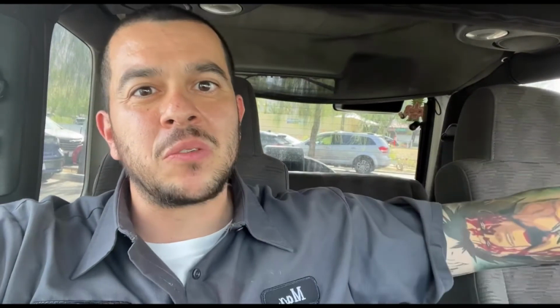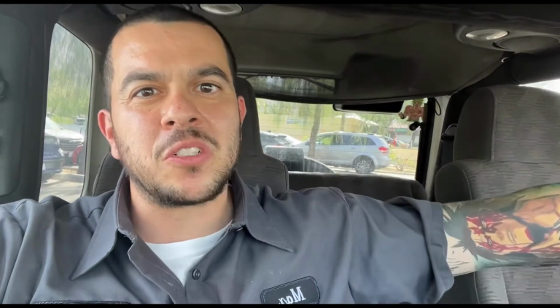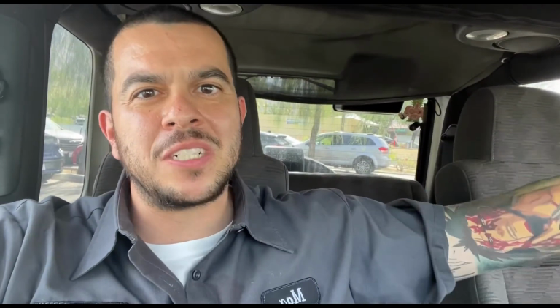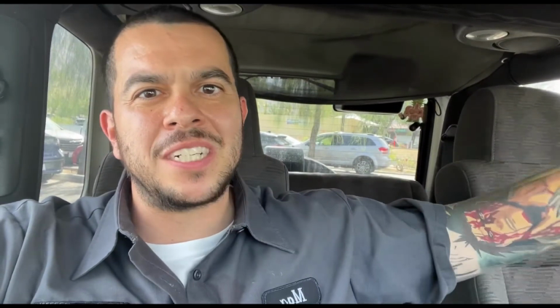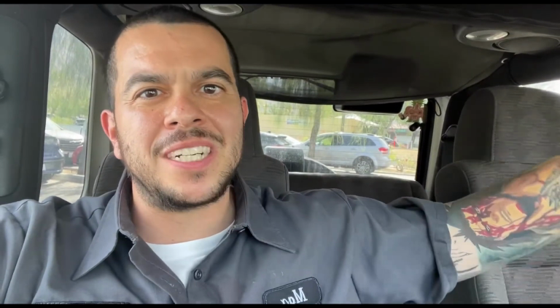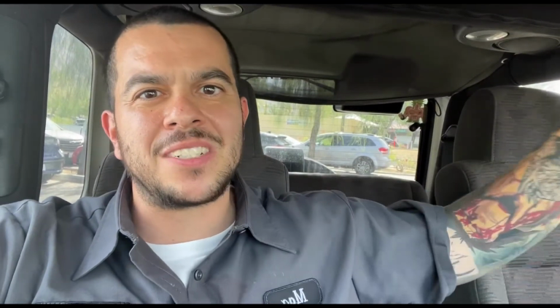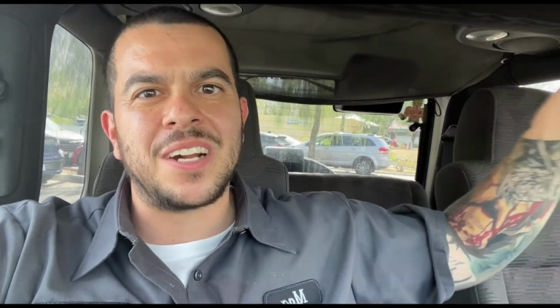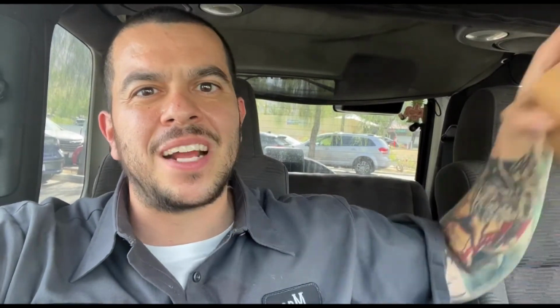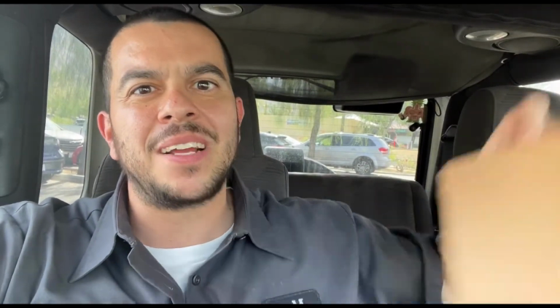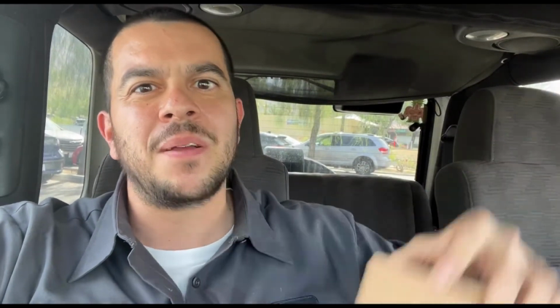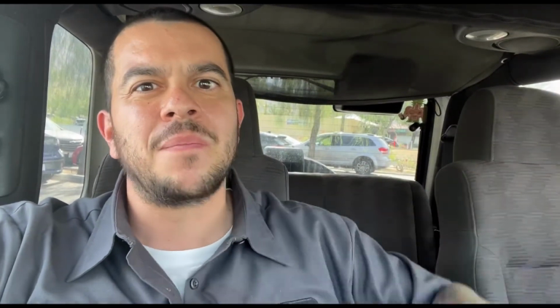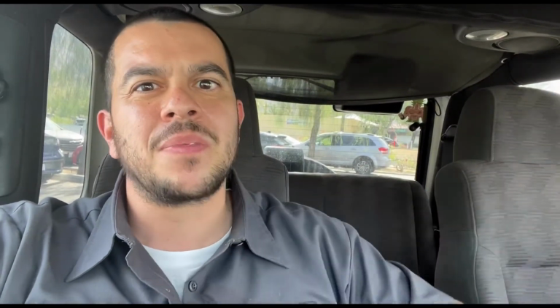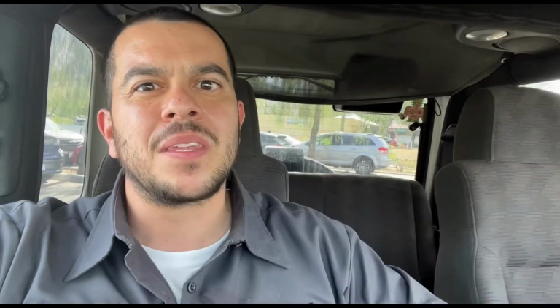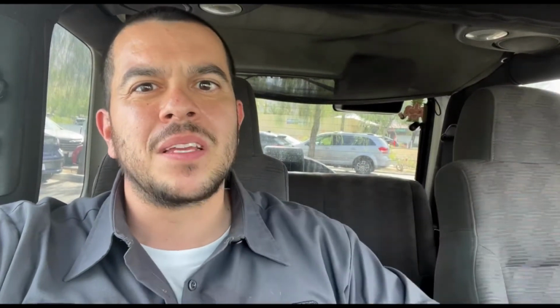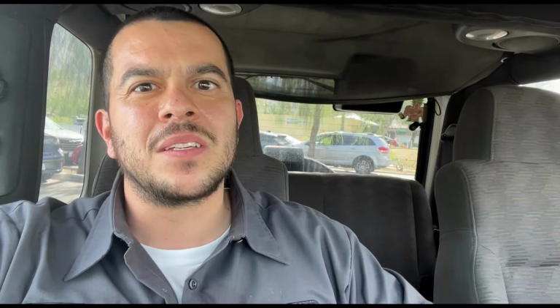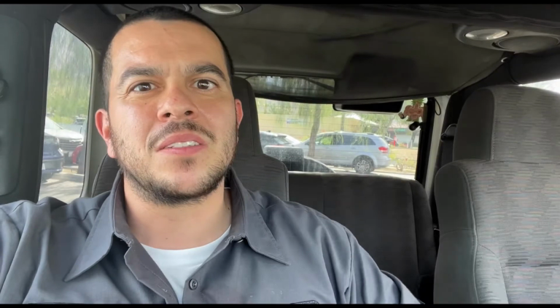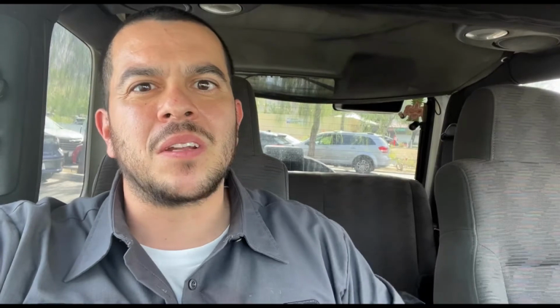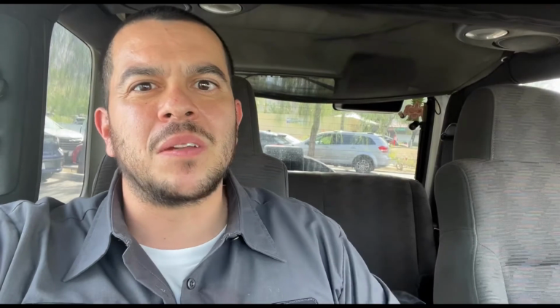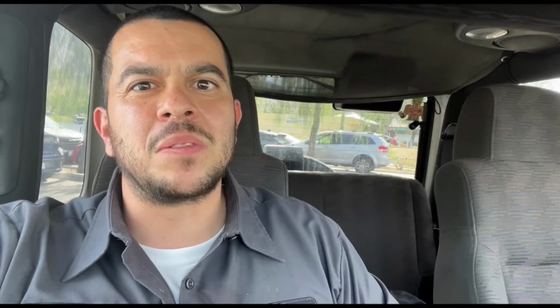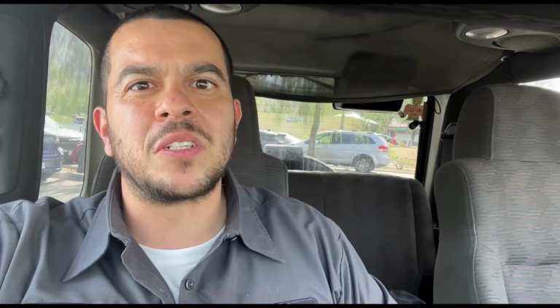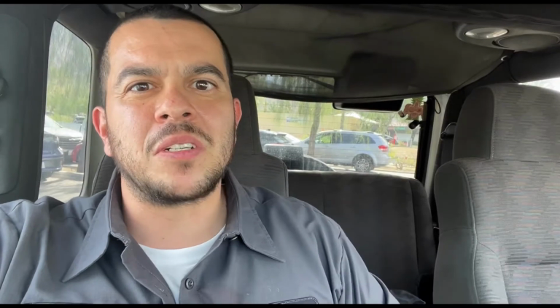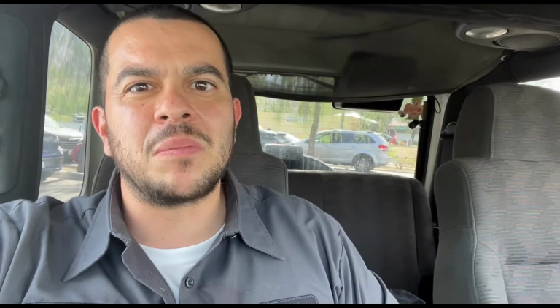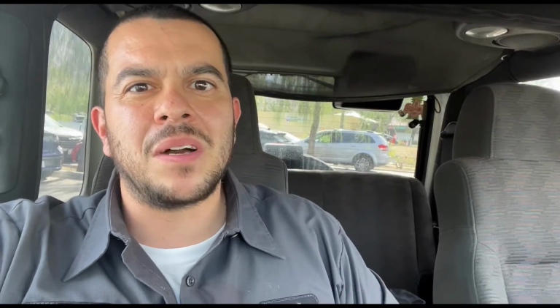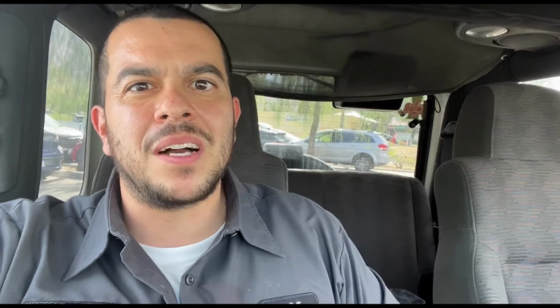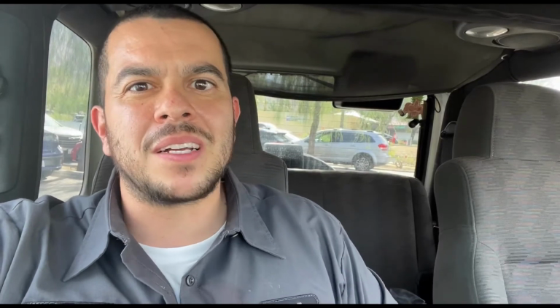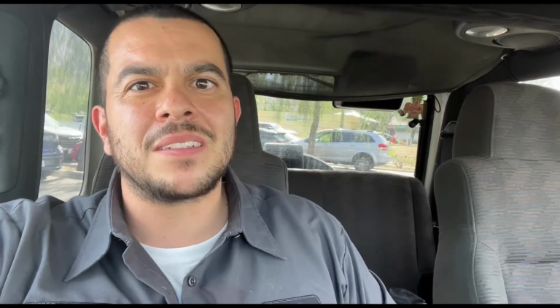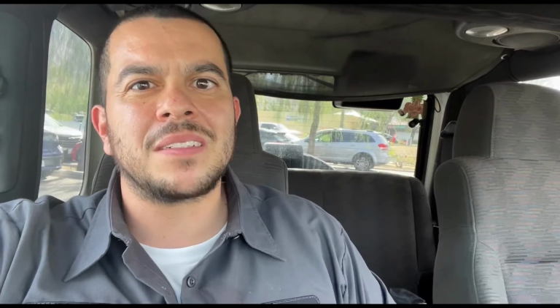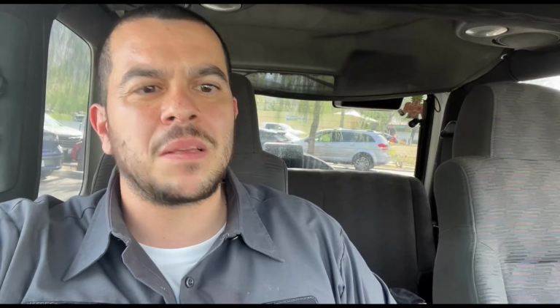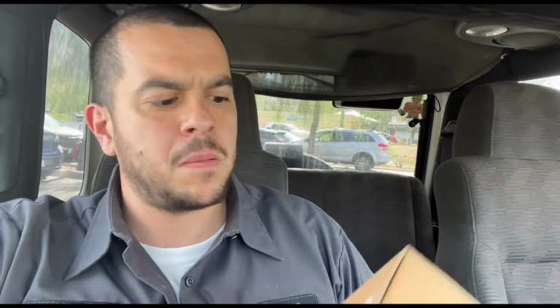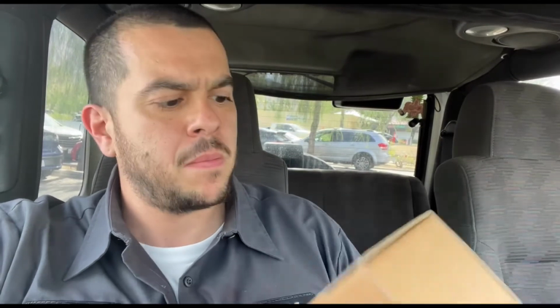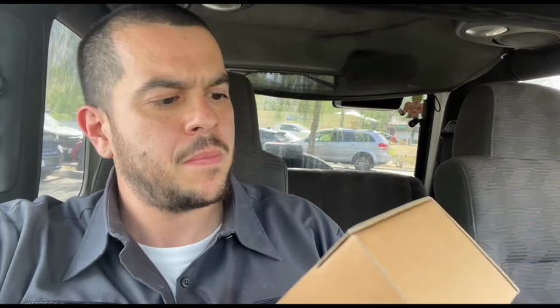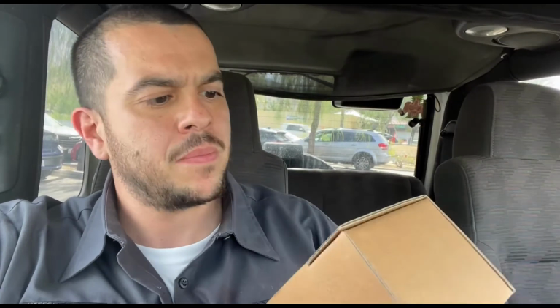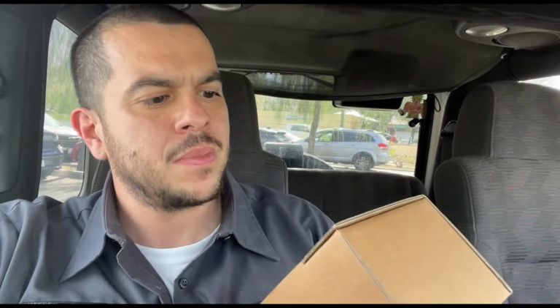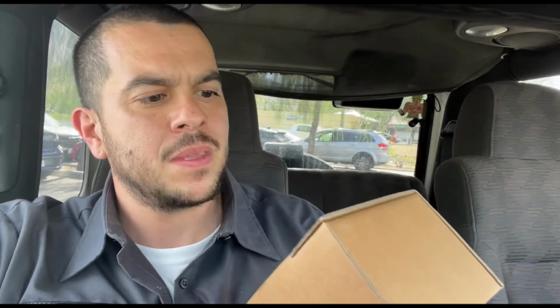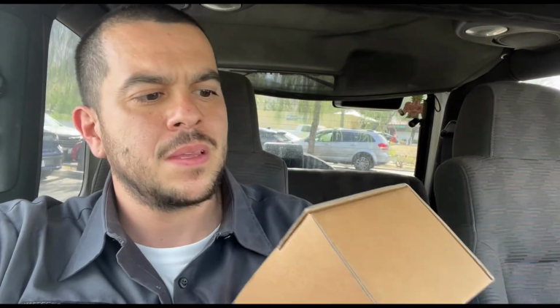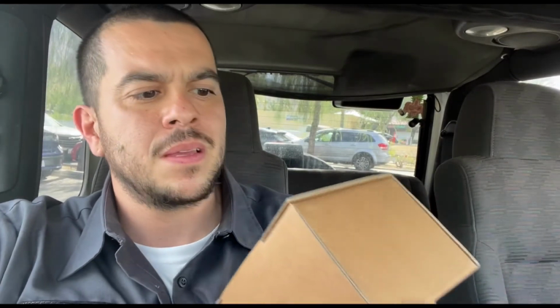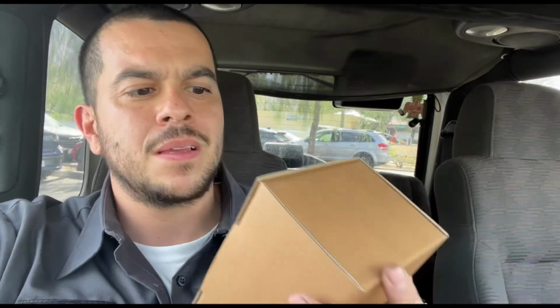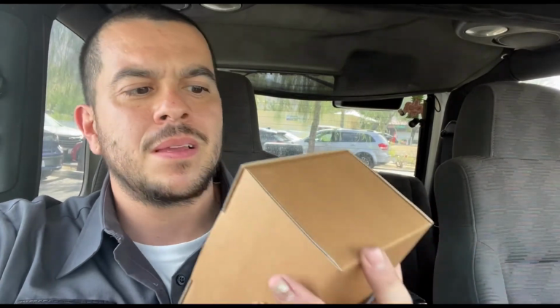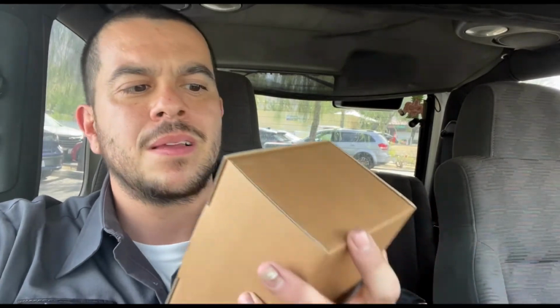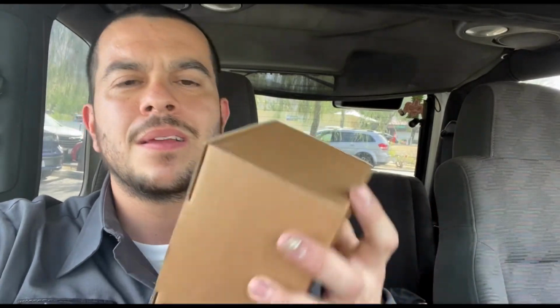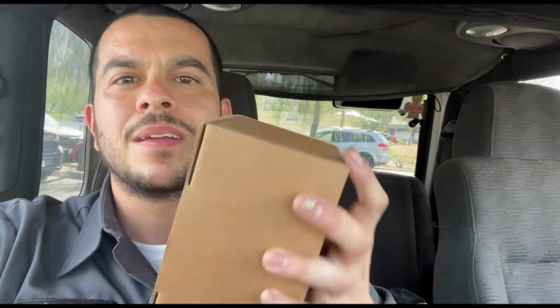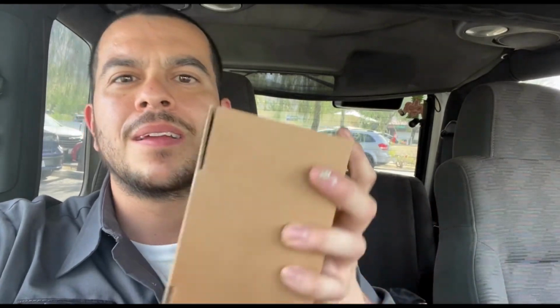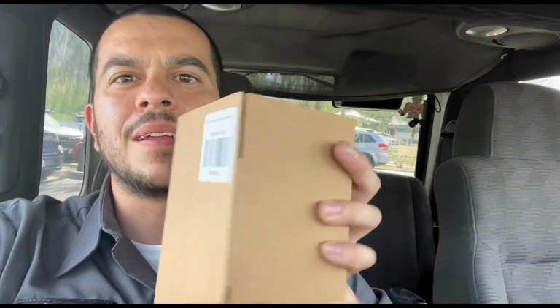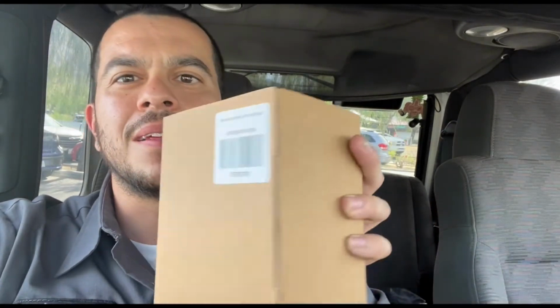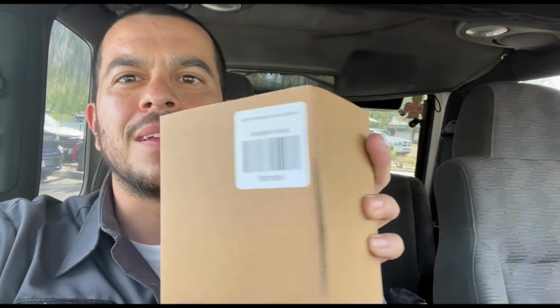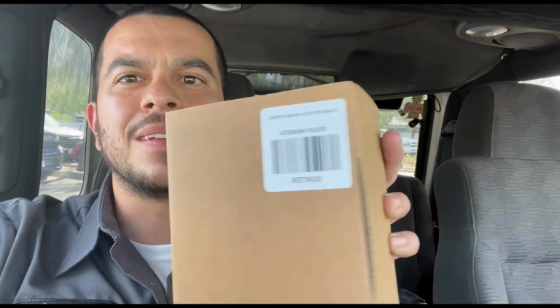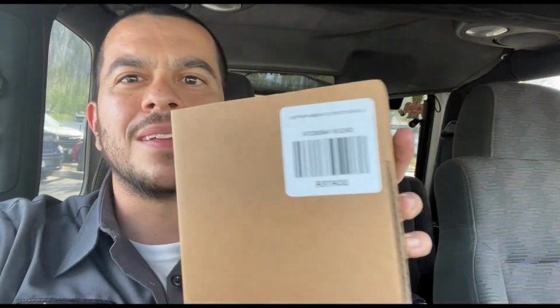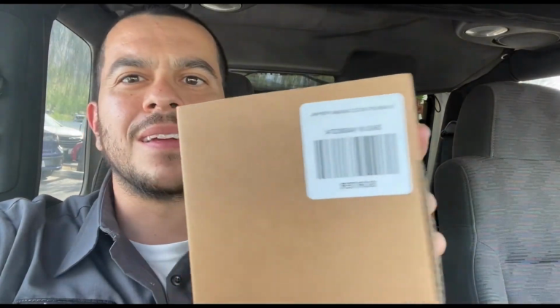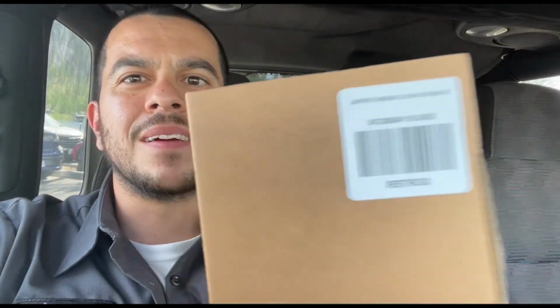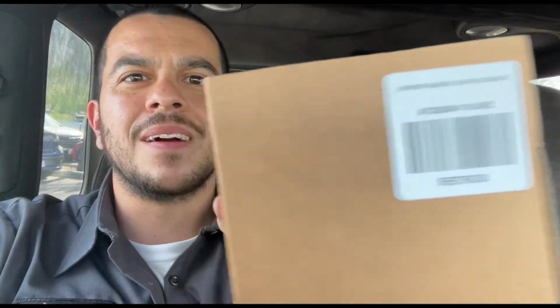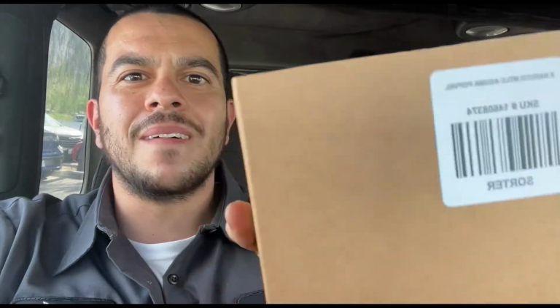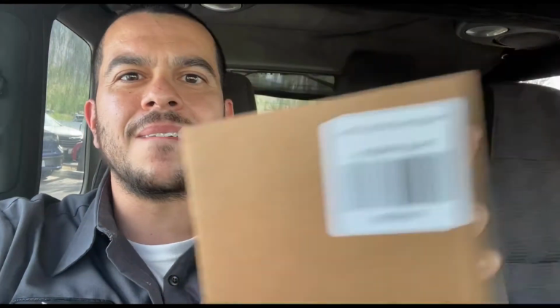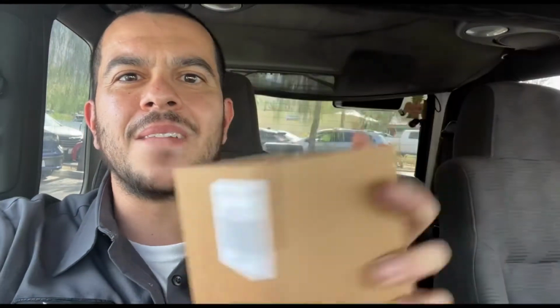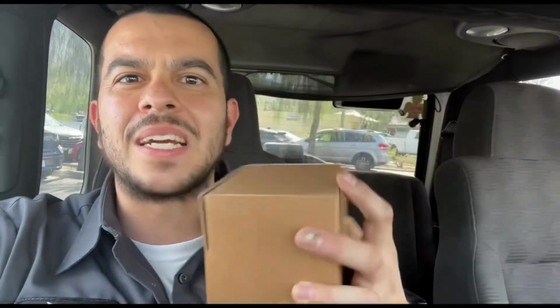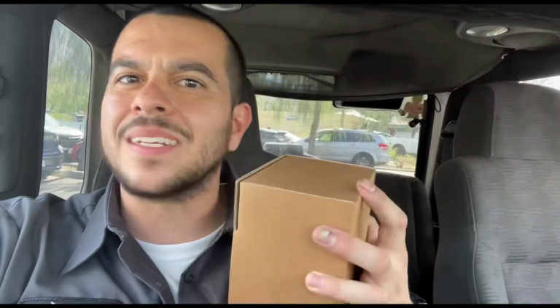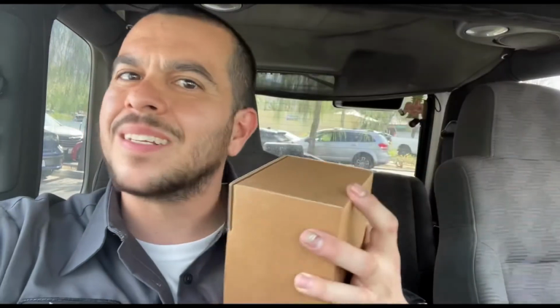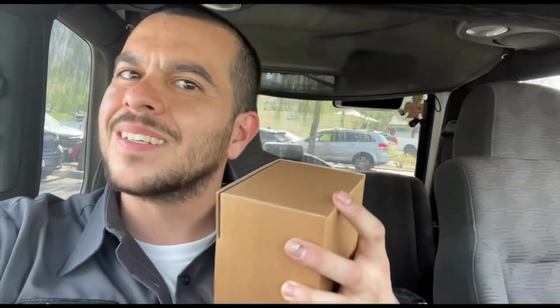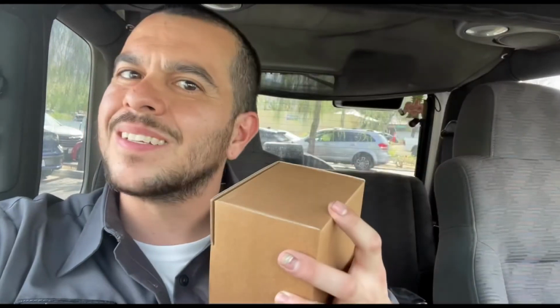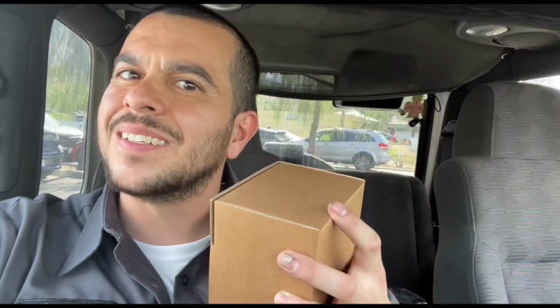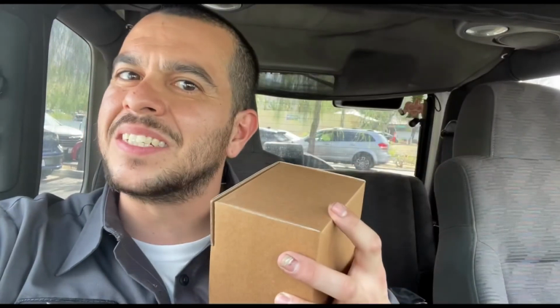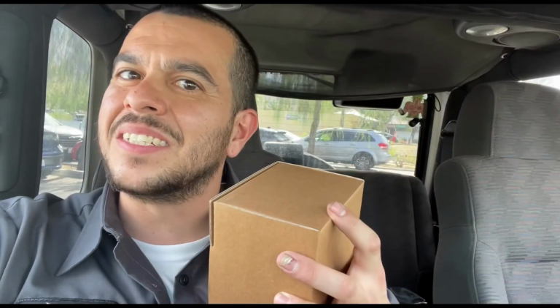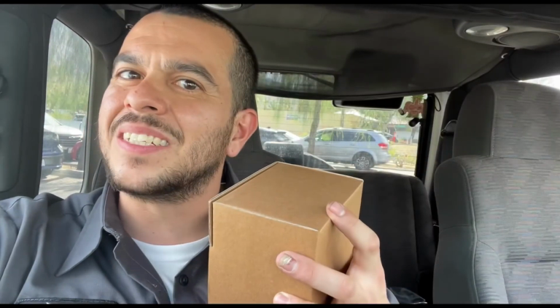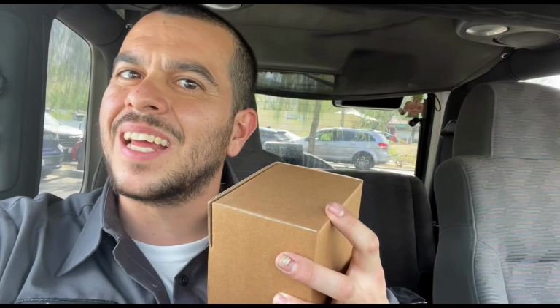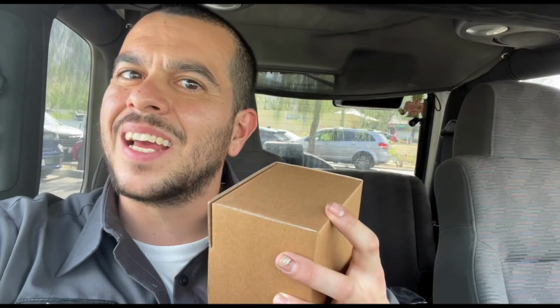Which one is it, right? So let me show you the box. Oh wait, did you see that?